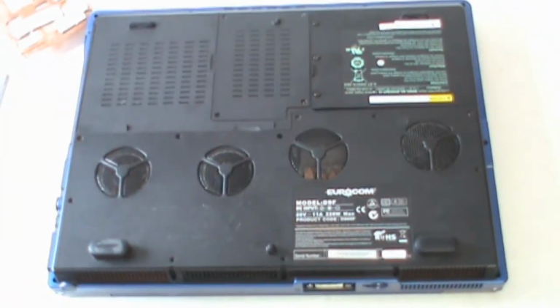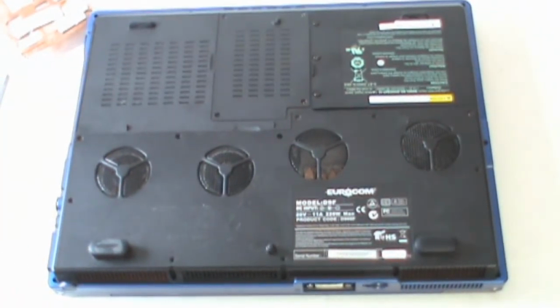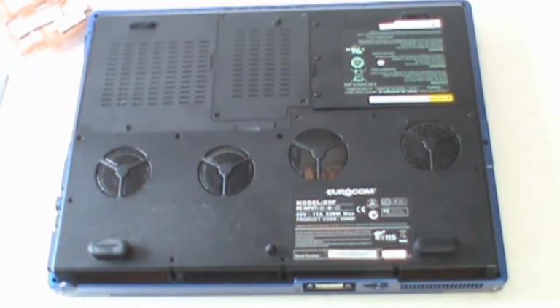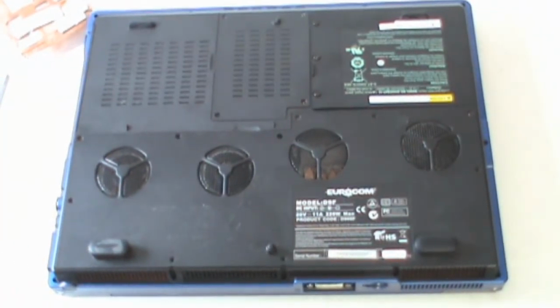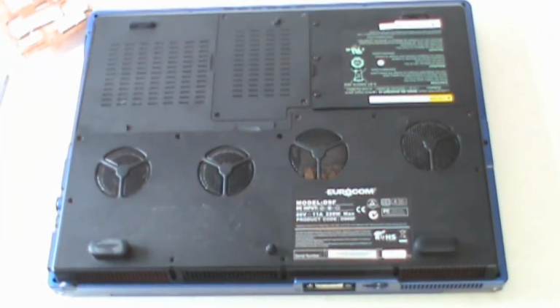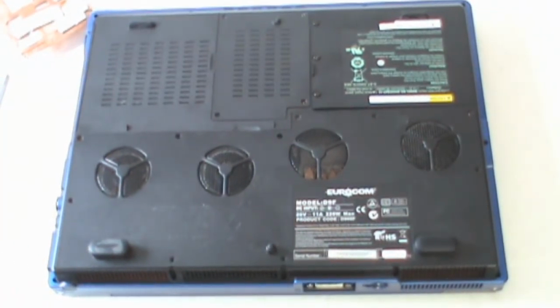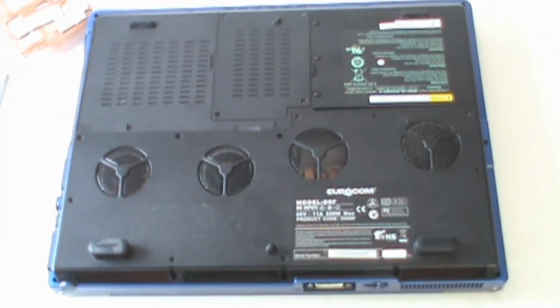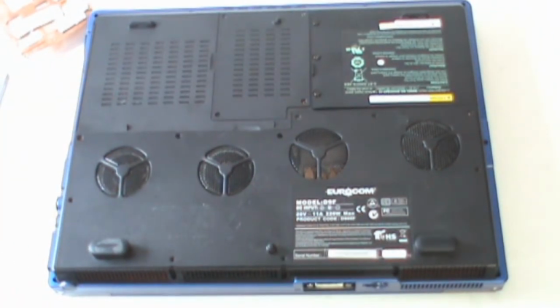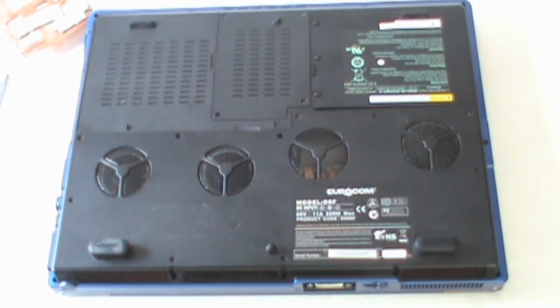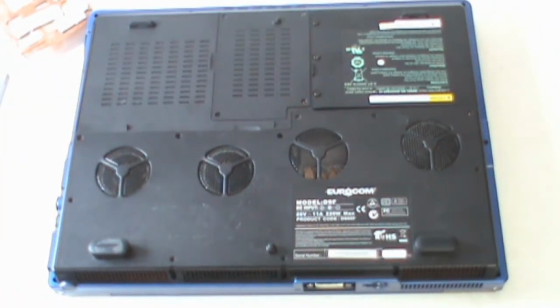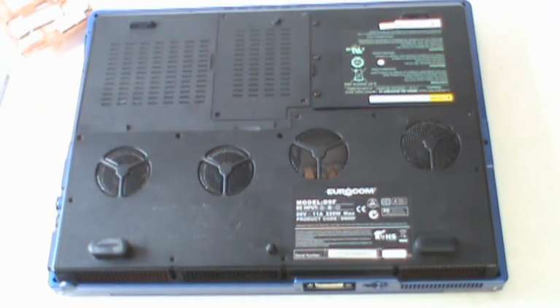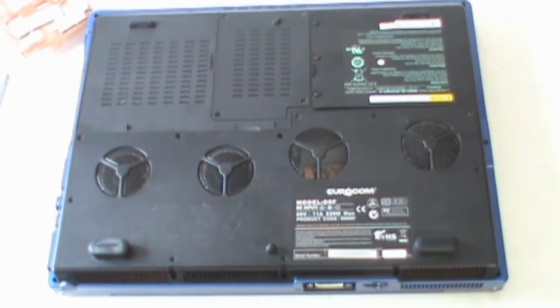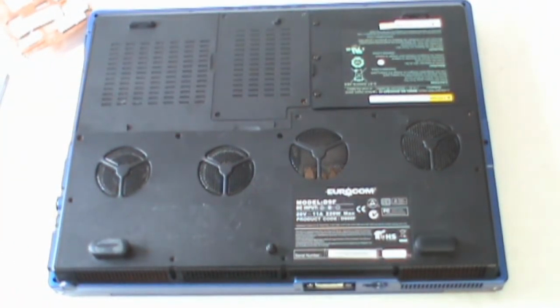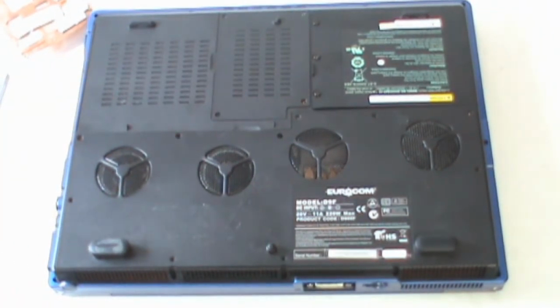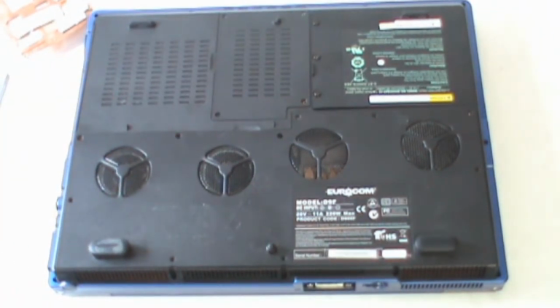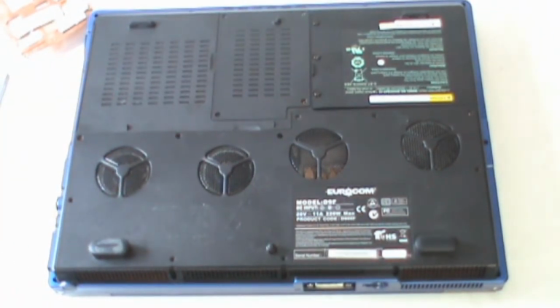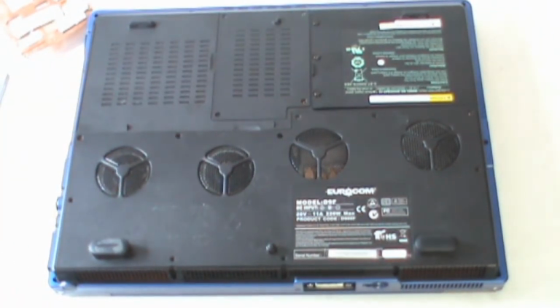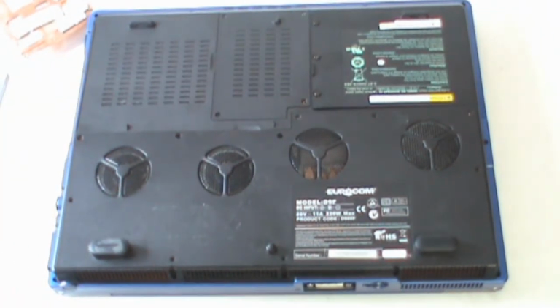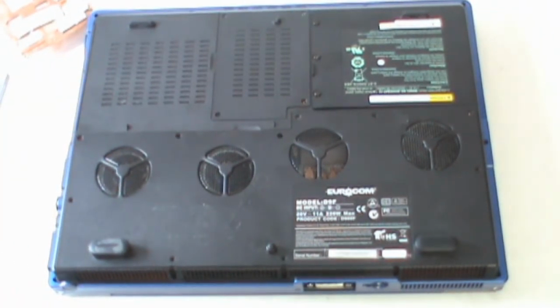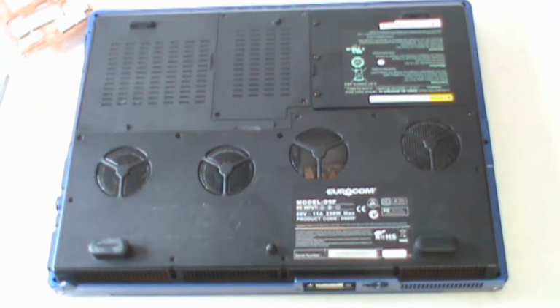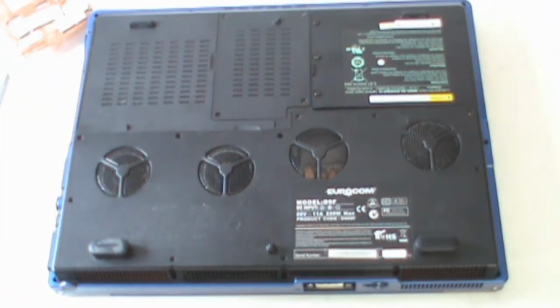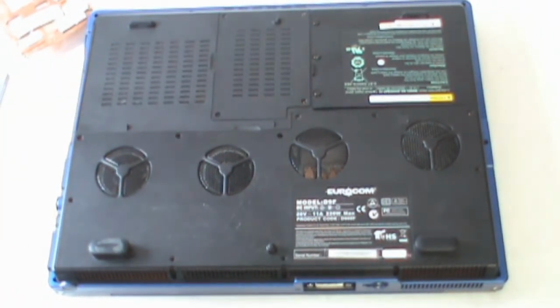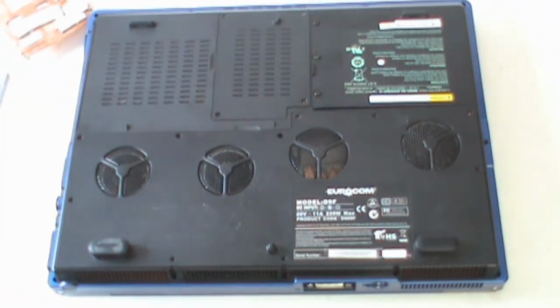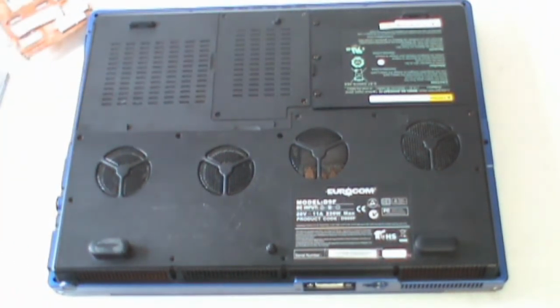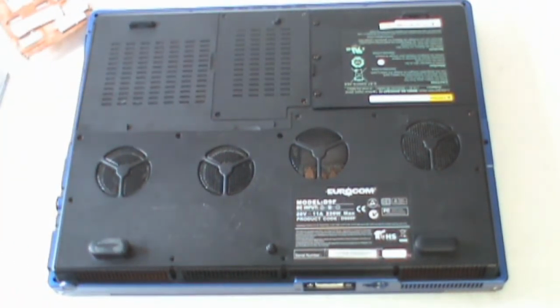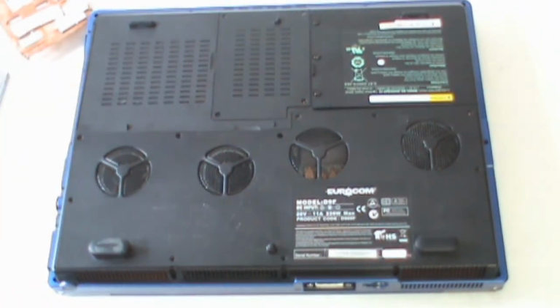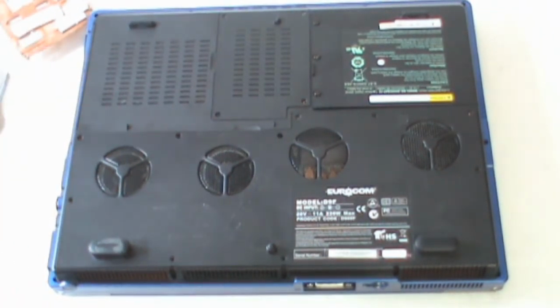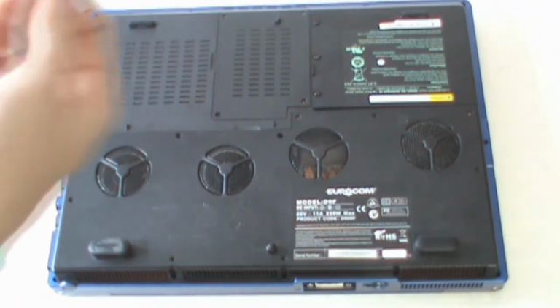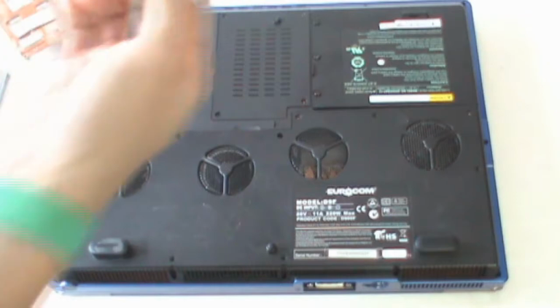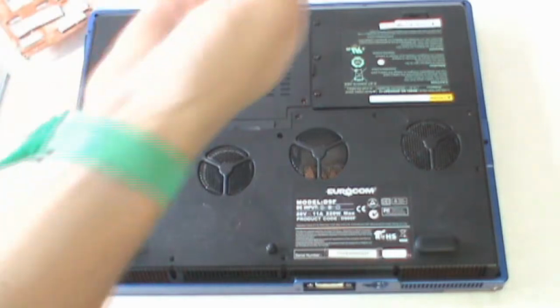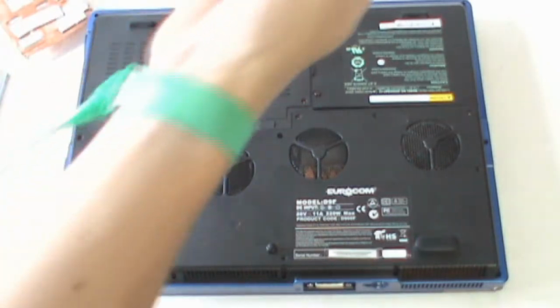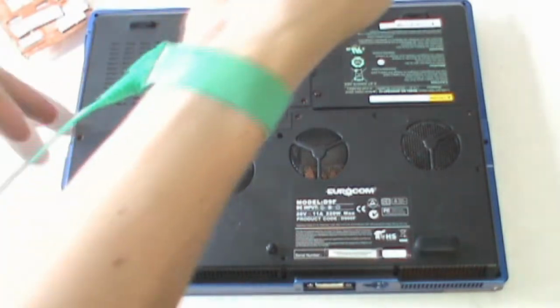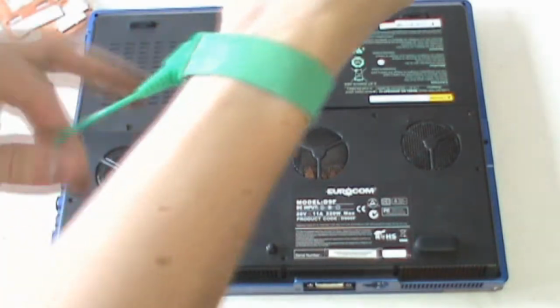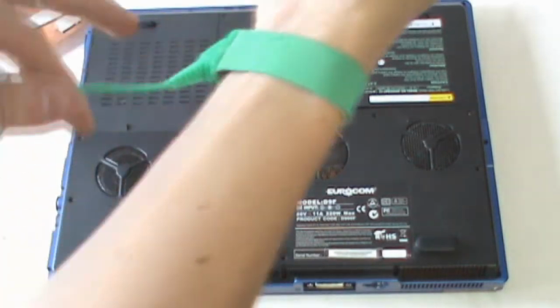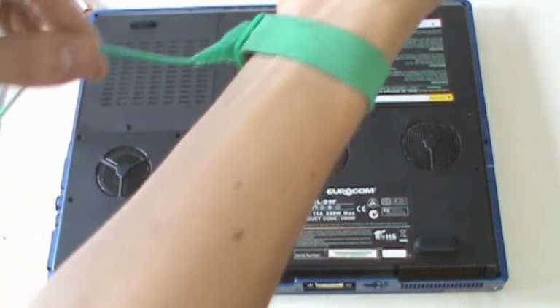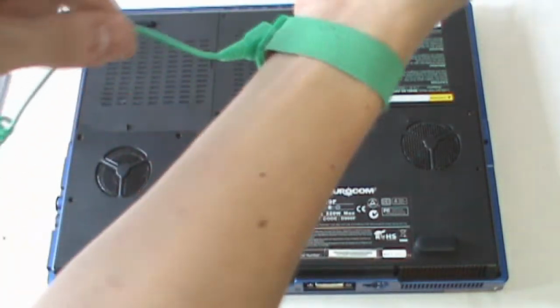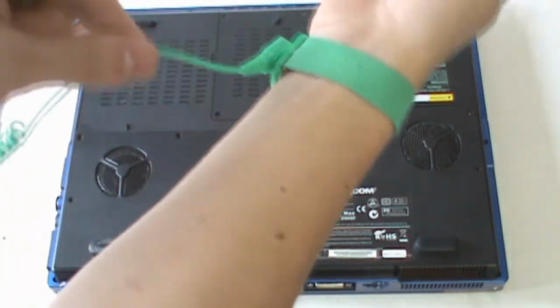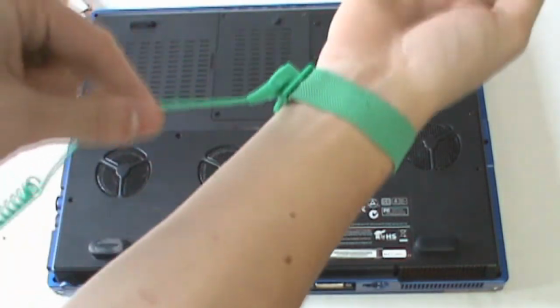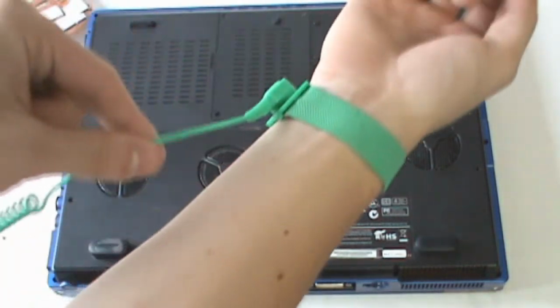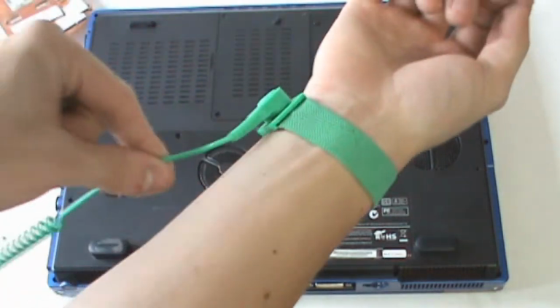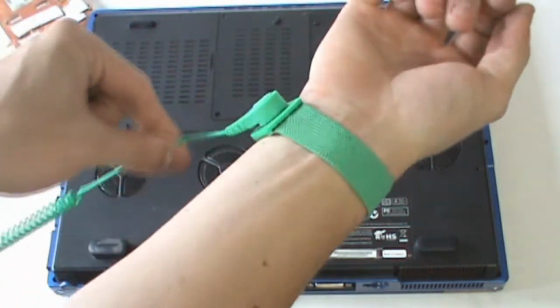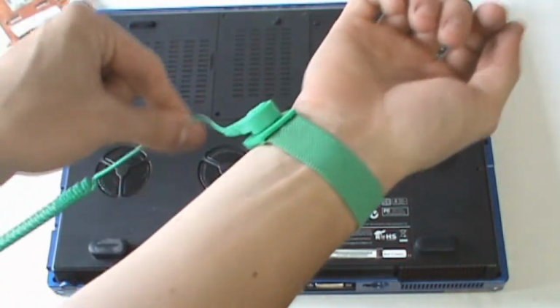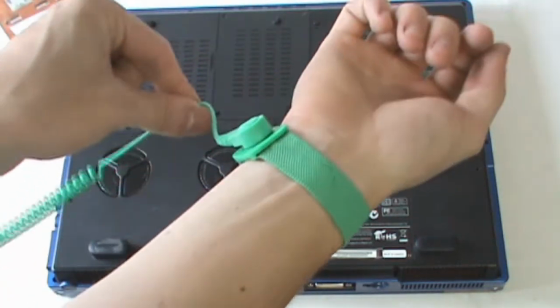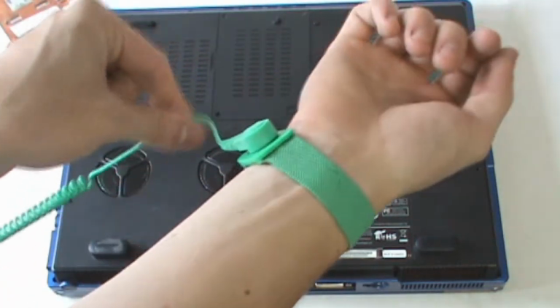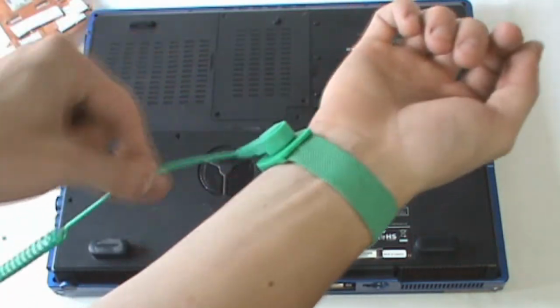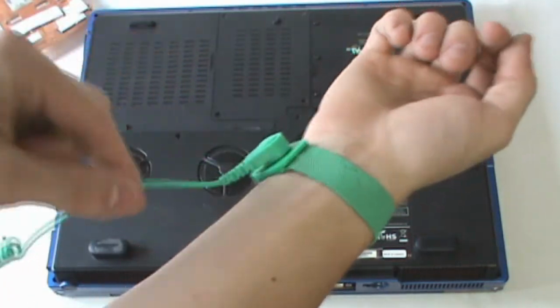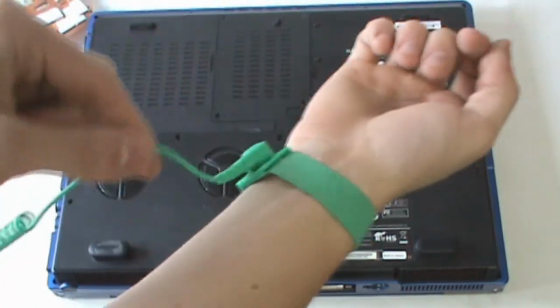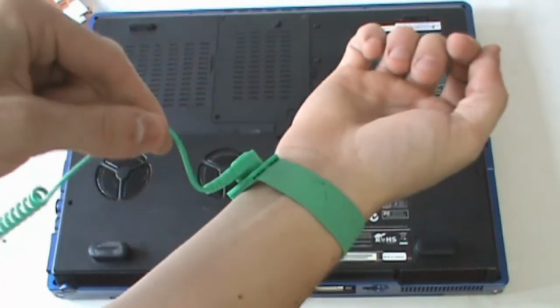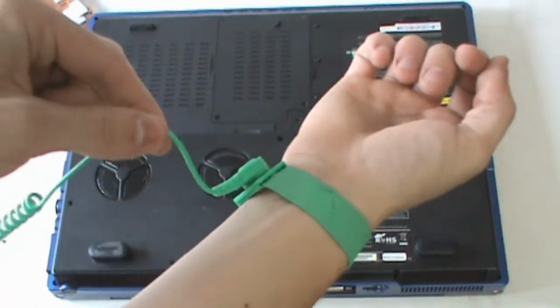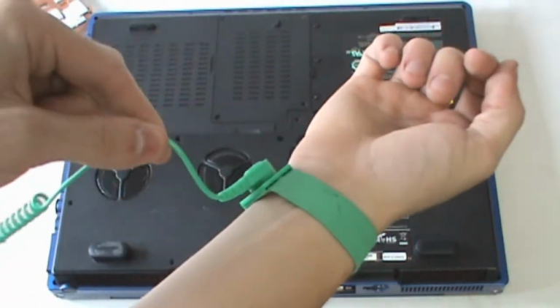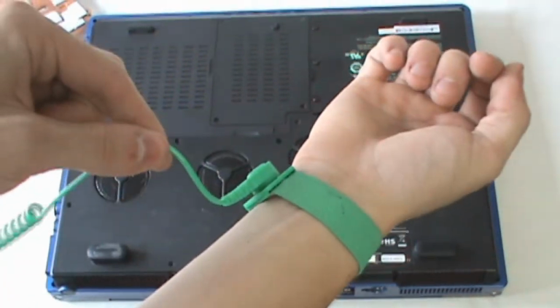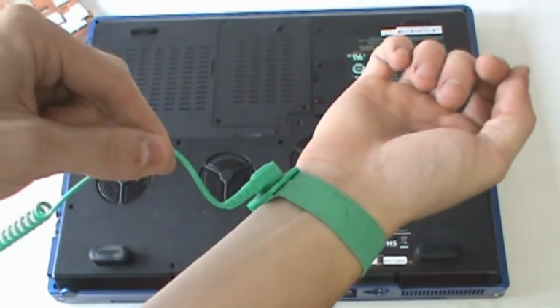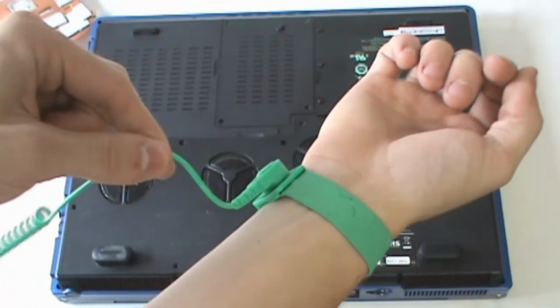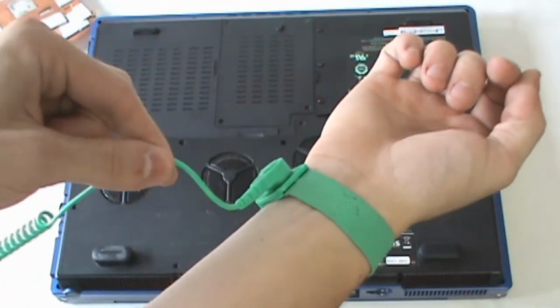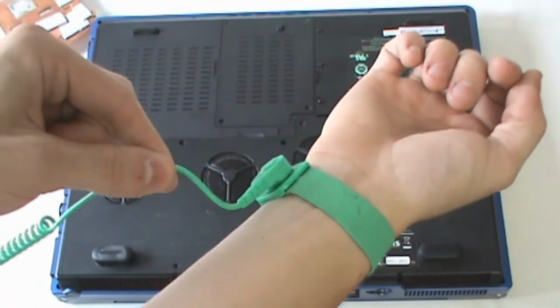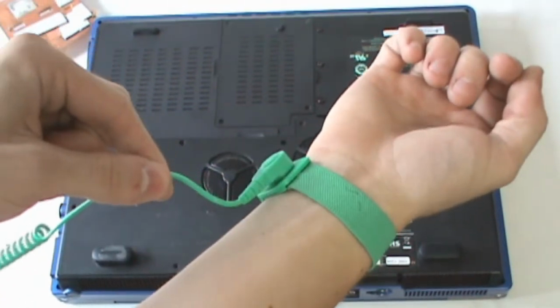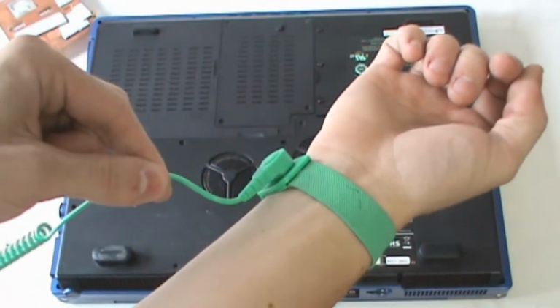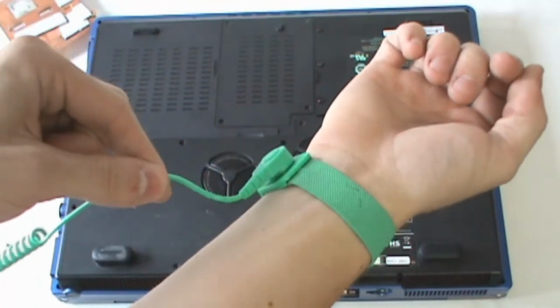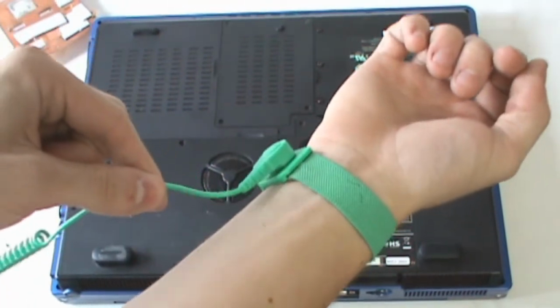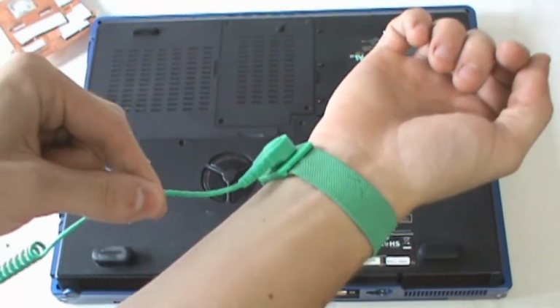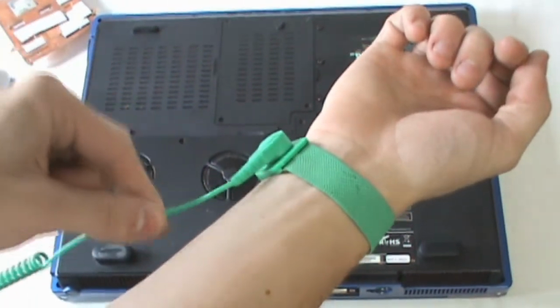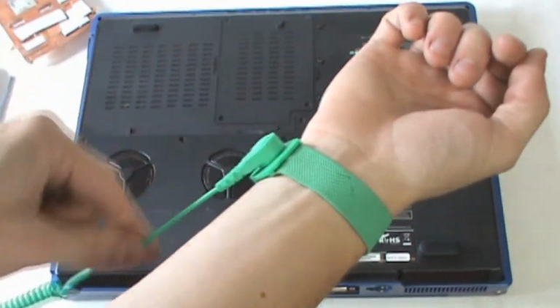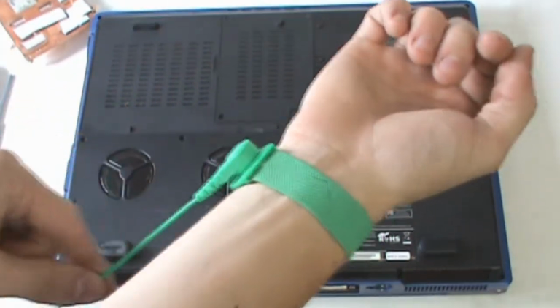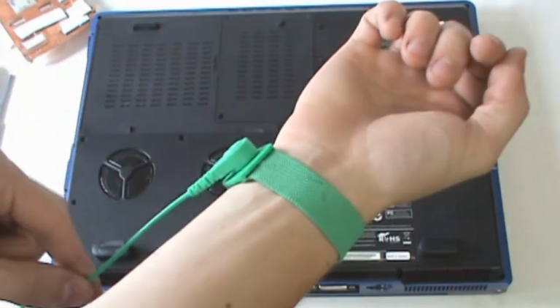Before you begin your installation, it's really important to make sure you have proper ESD grounding so you don't fry any of the components.